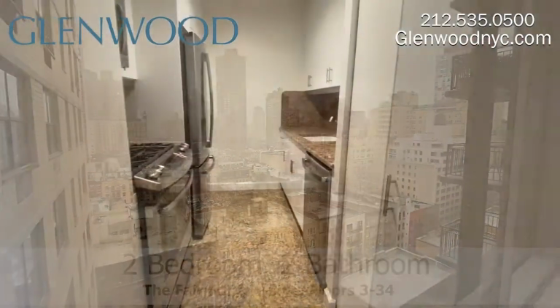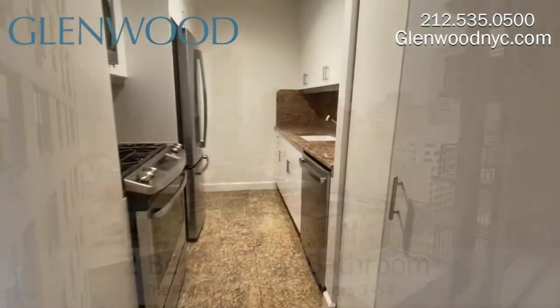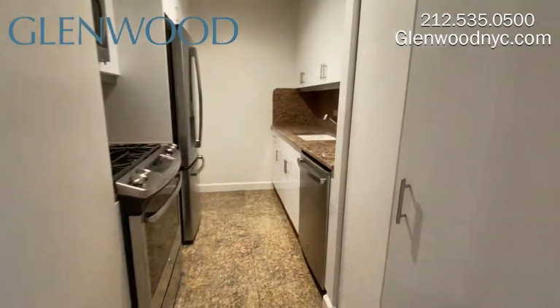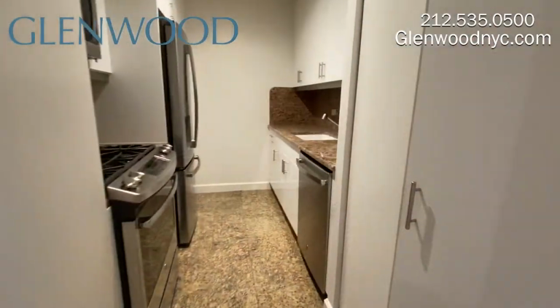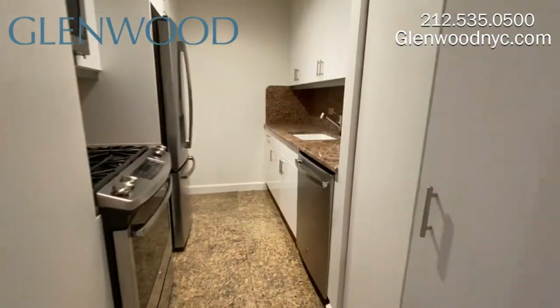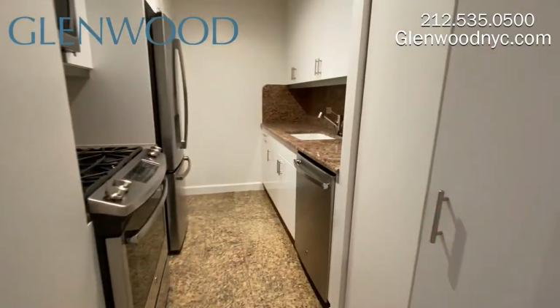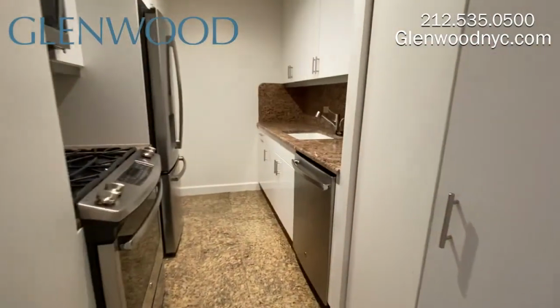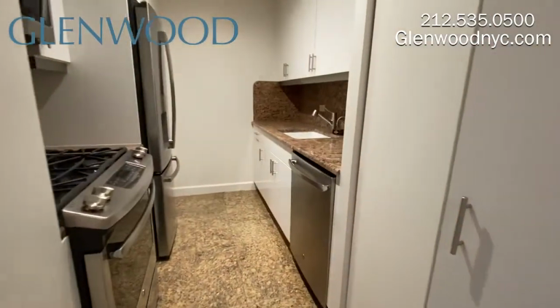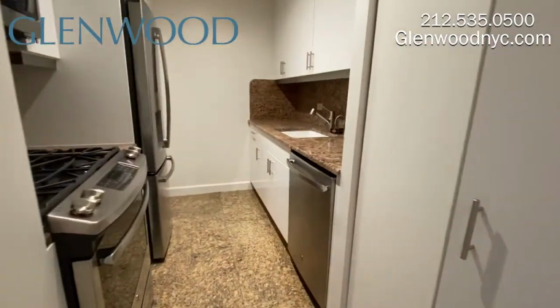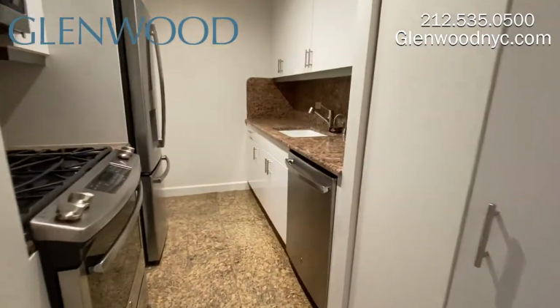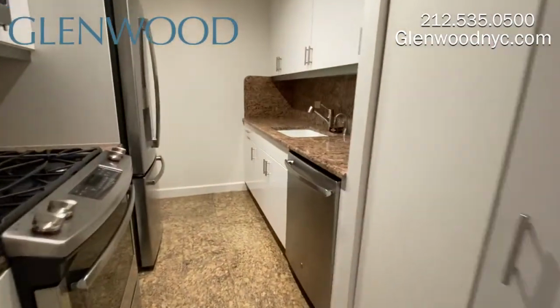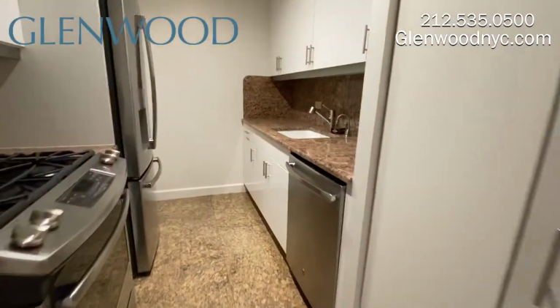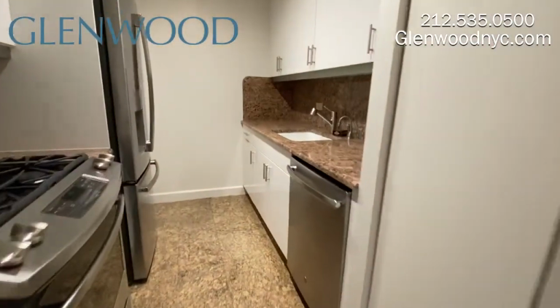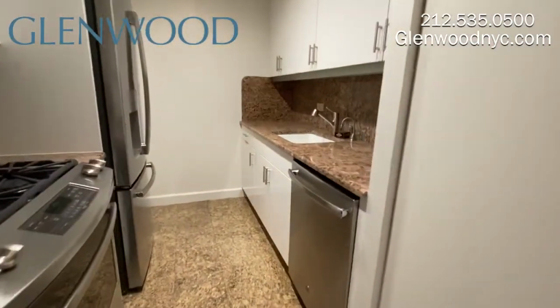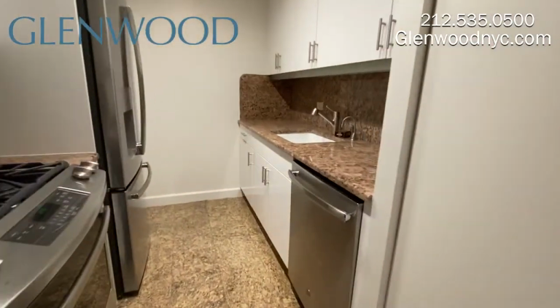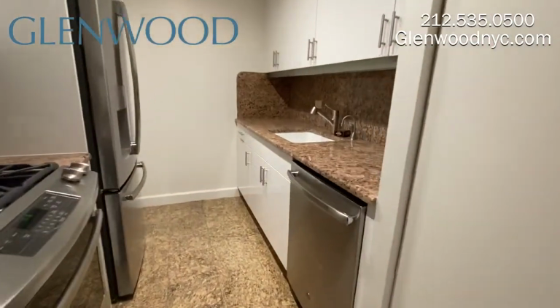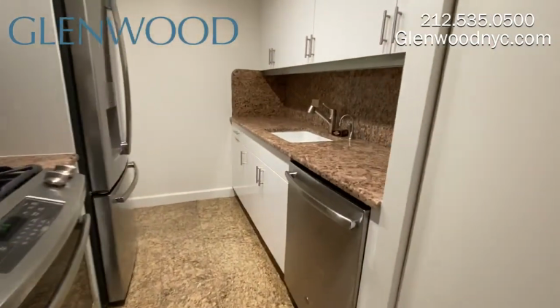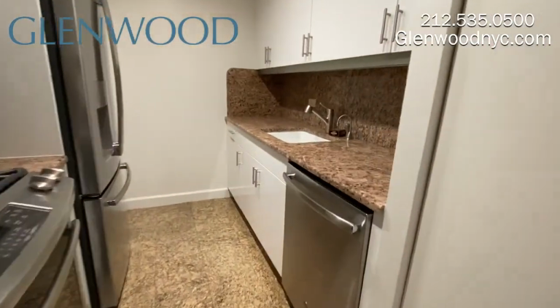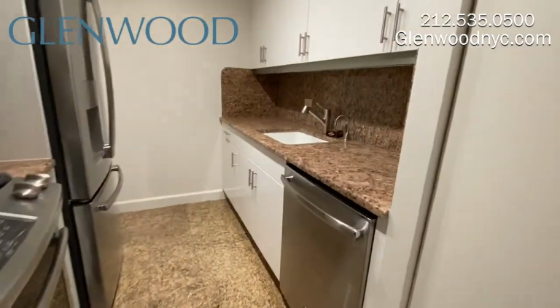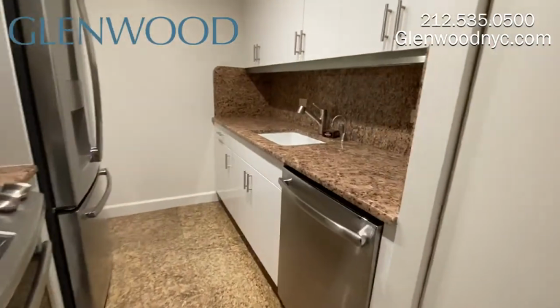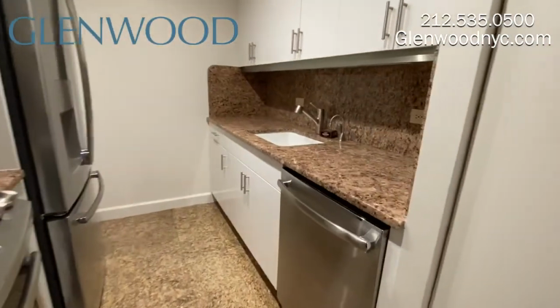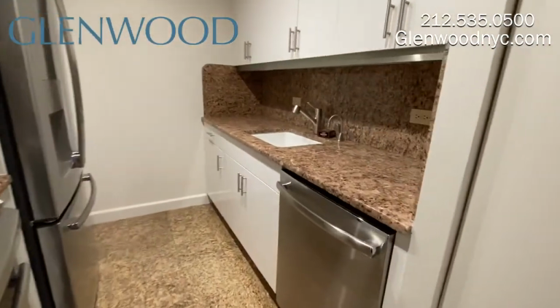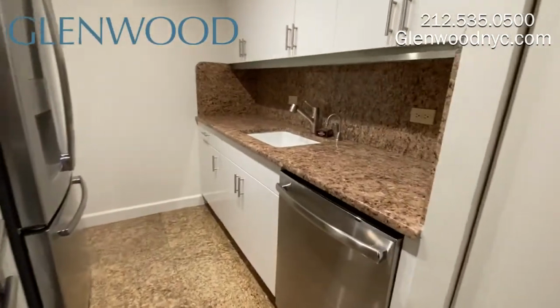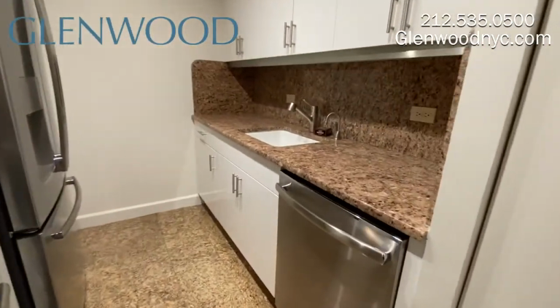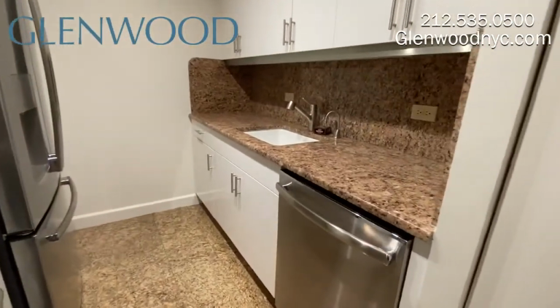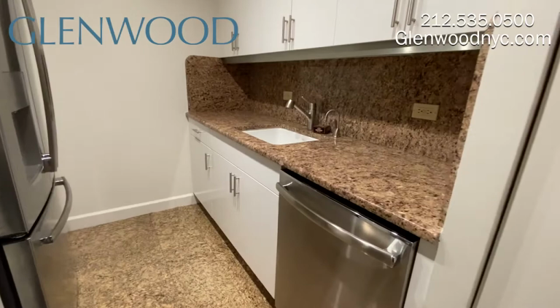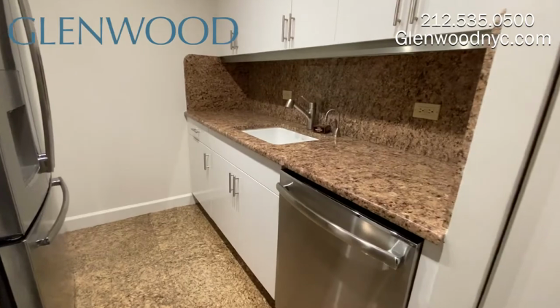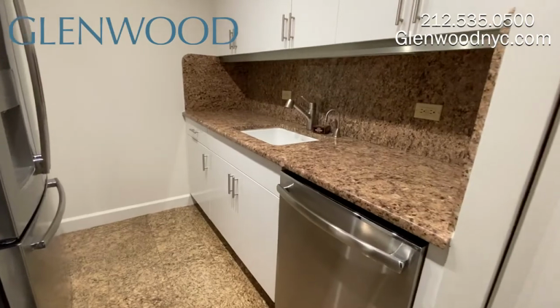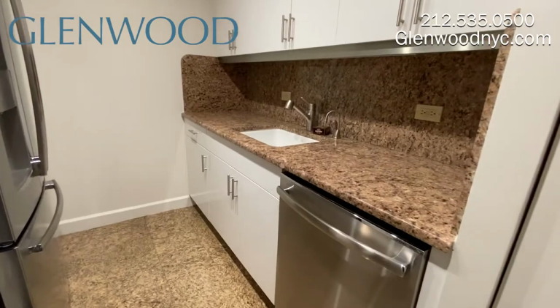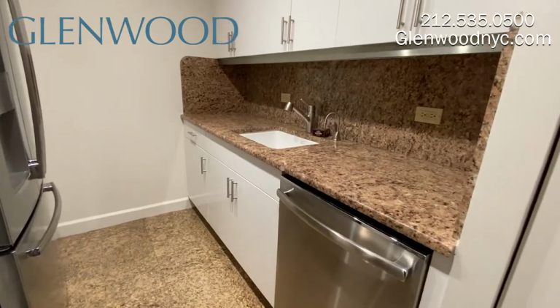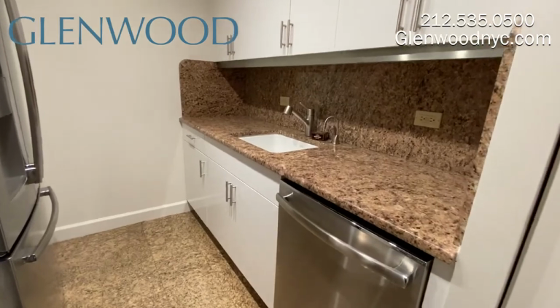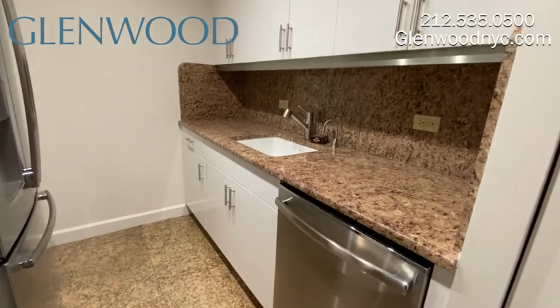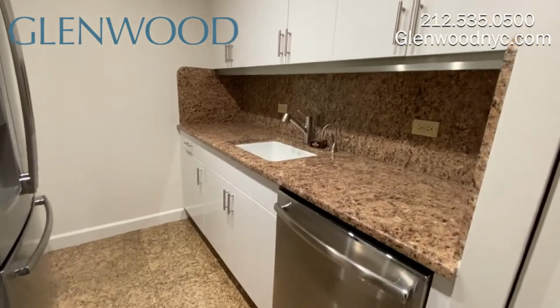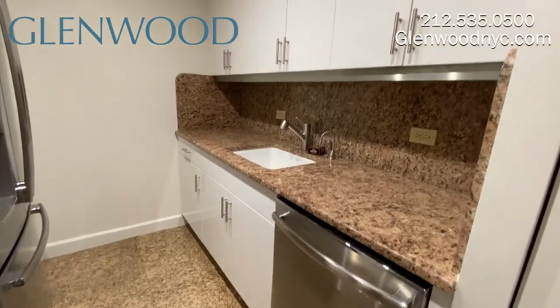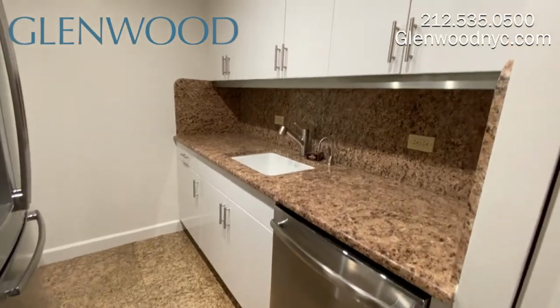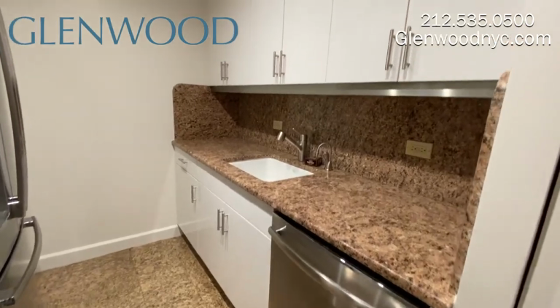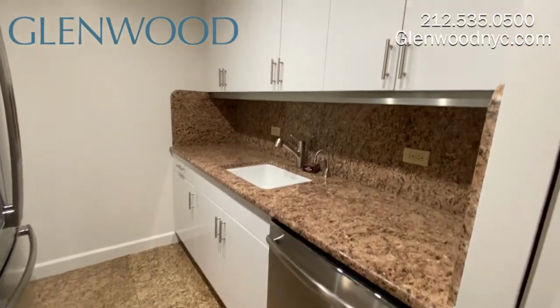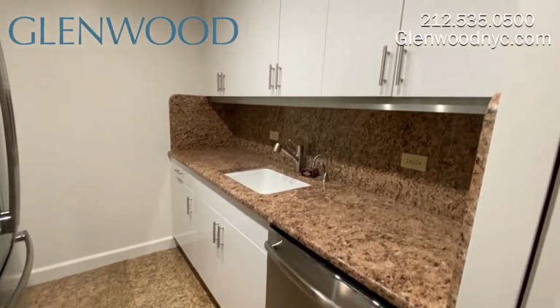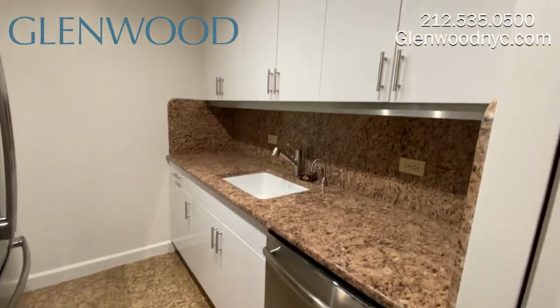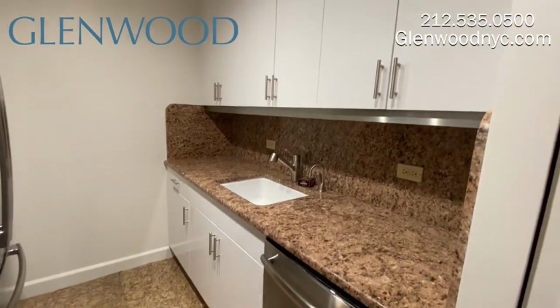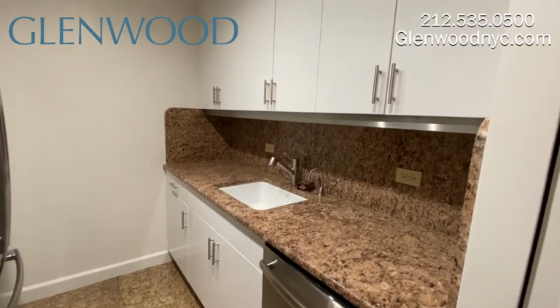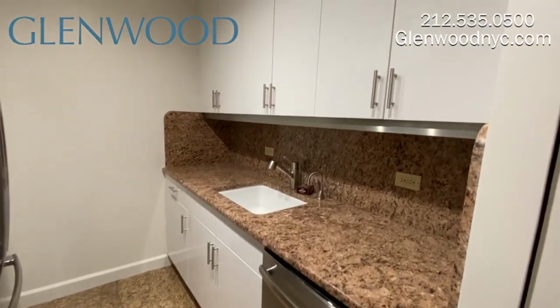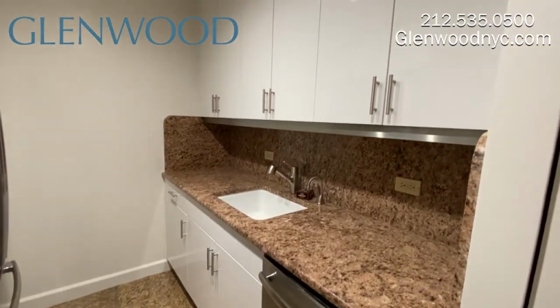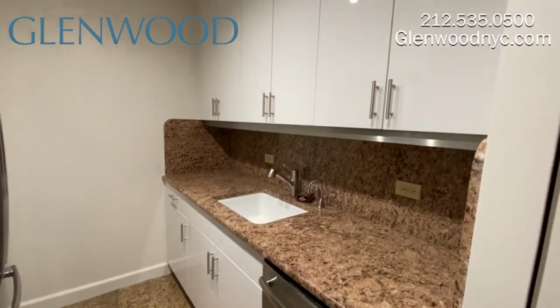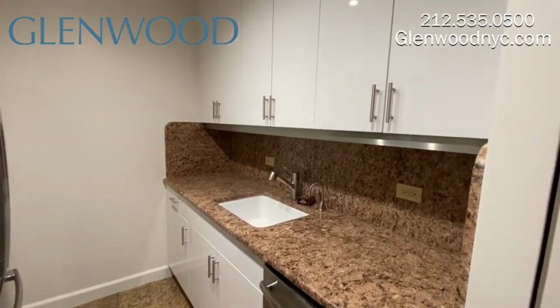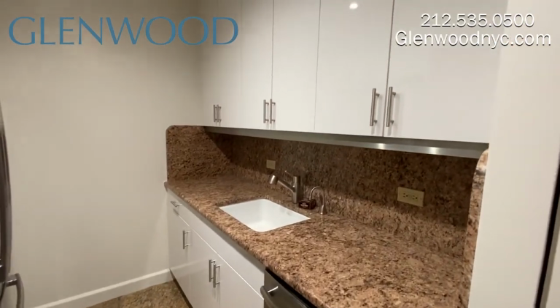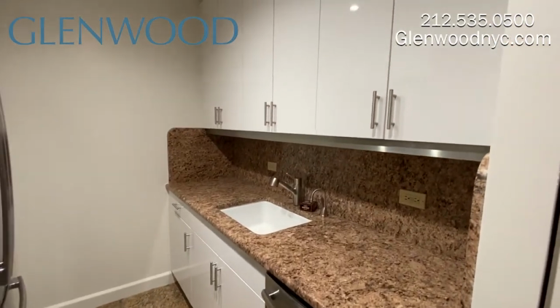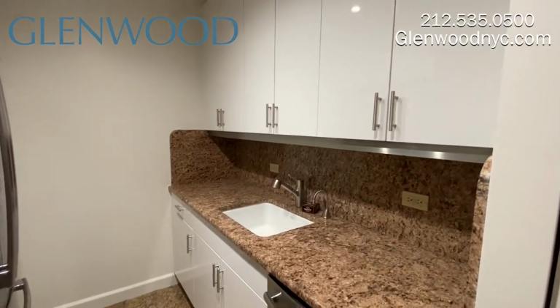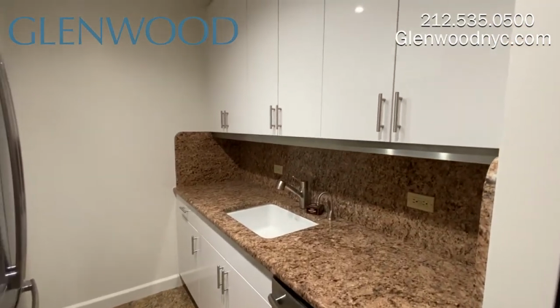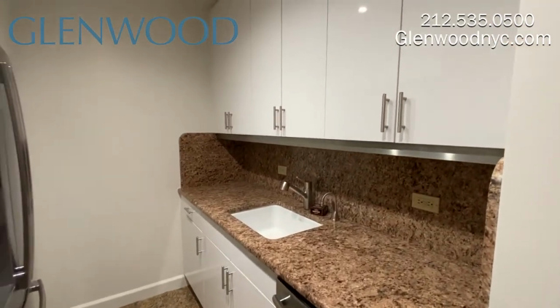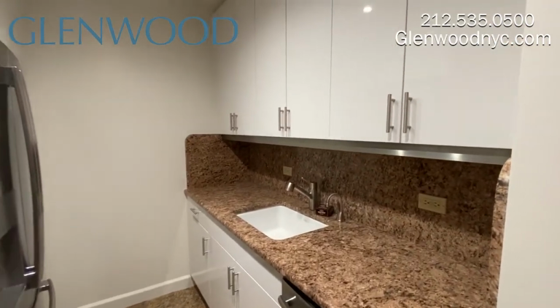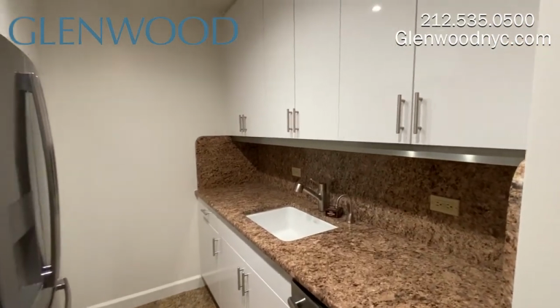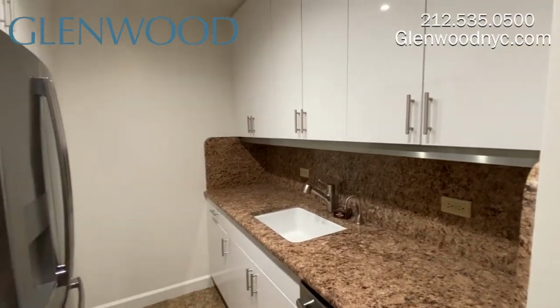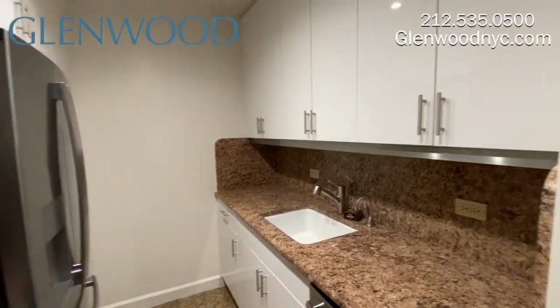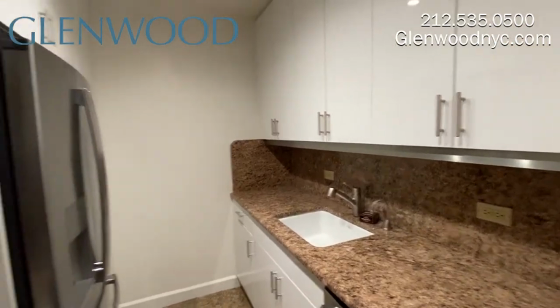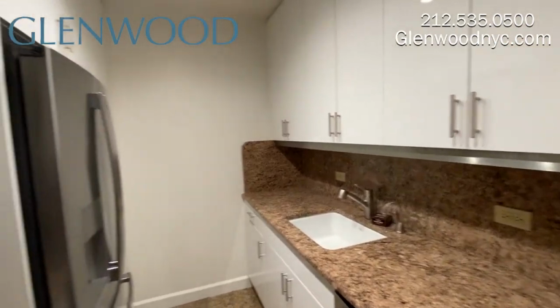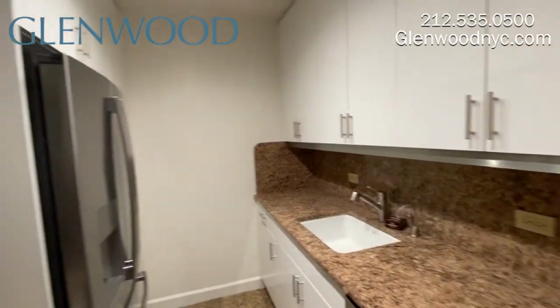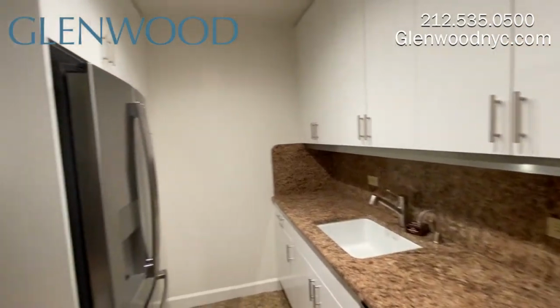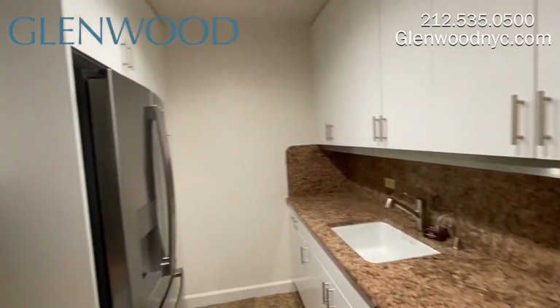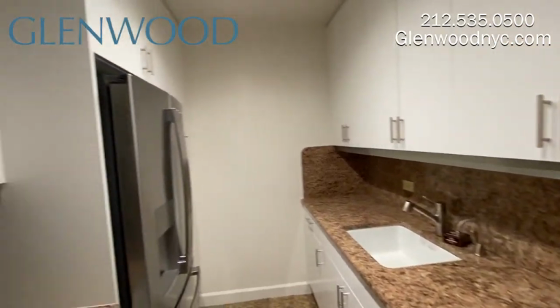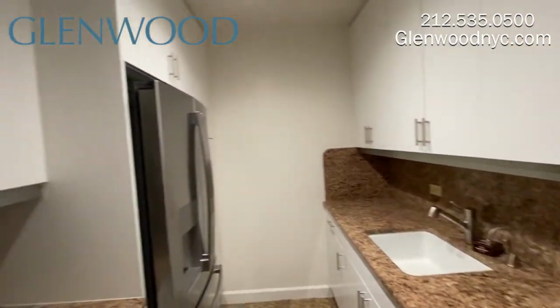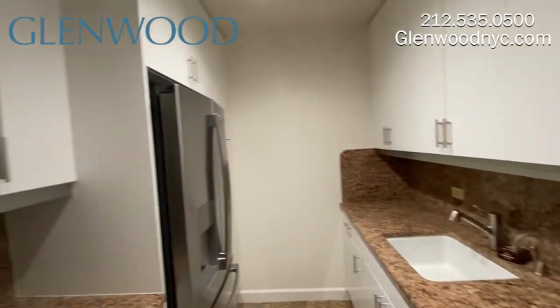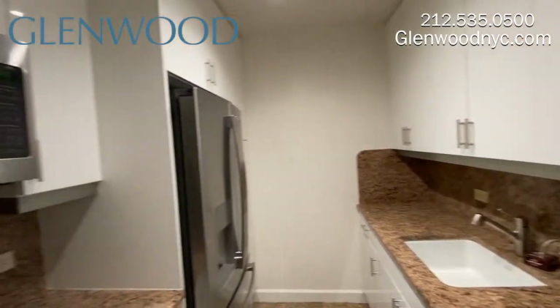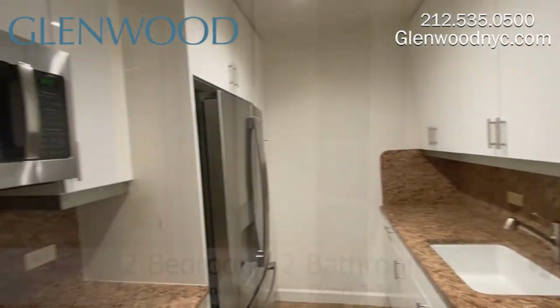This lovely kitchen comes with stainless steel appliances, along with custom cabinetry and granite countertops.